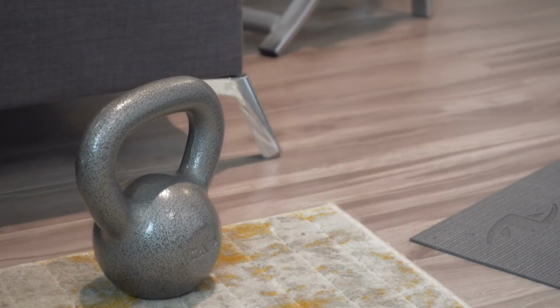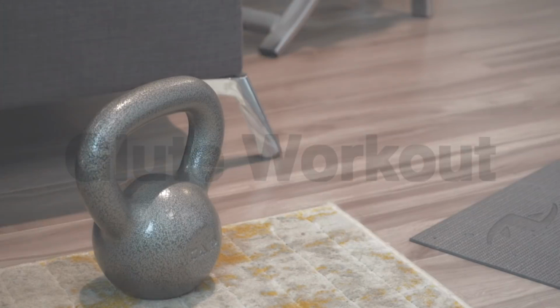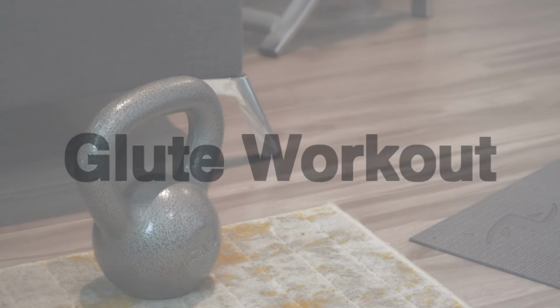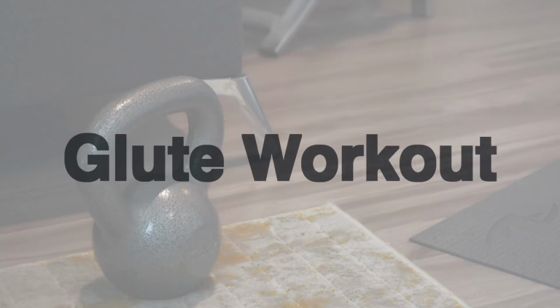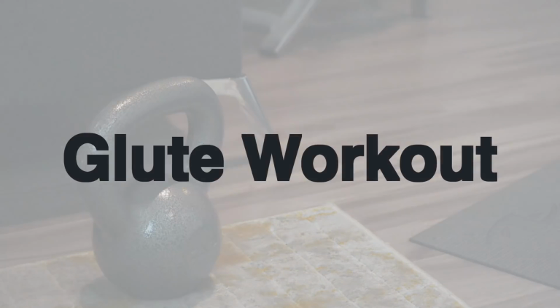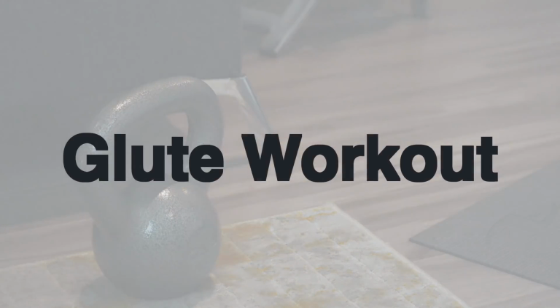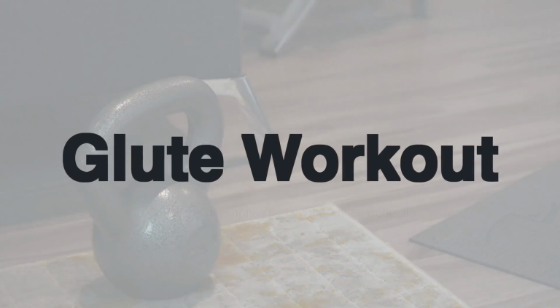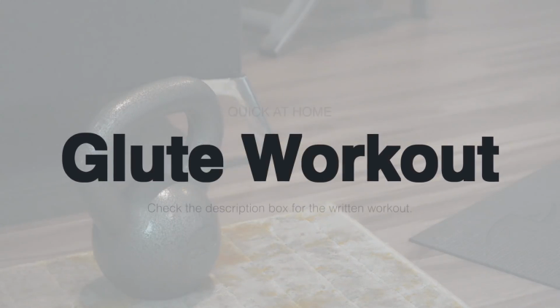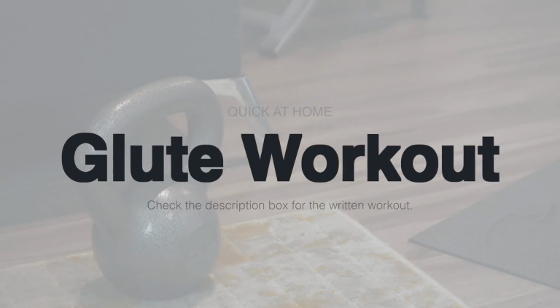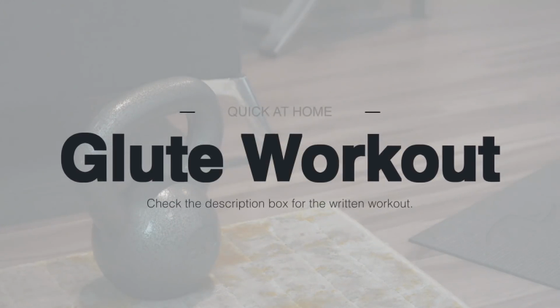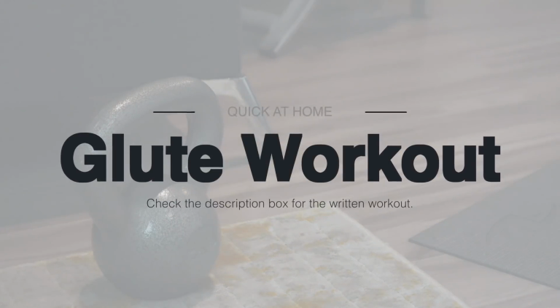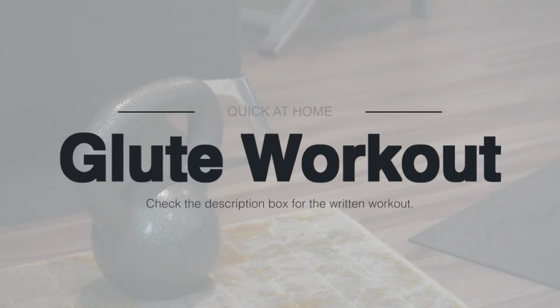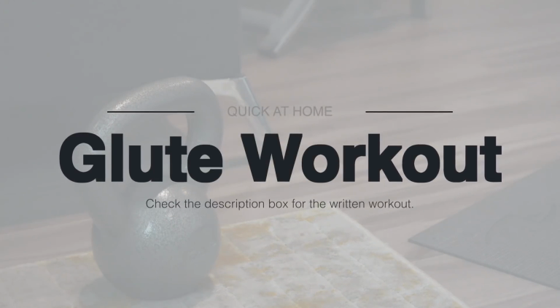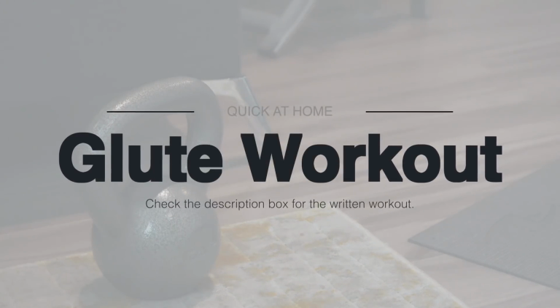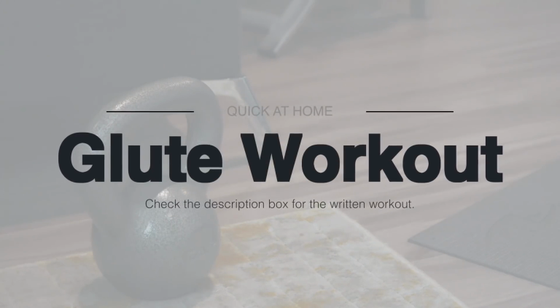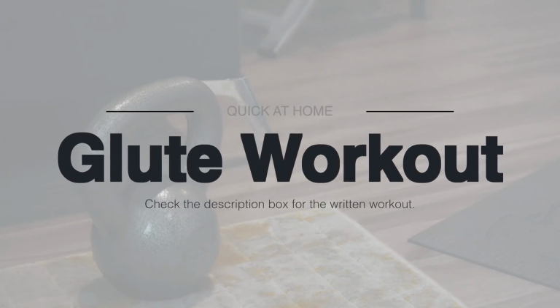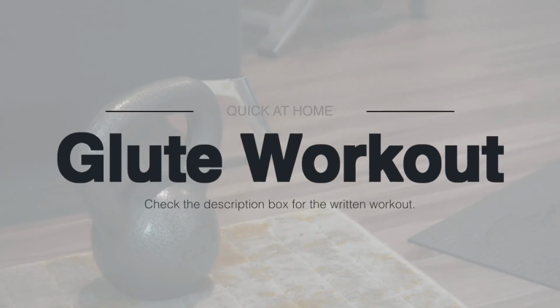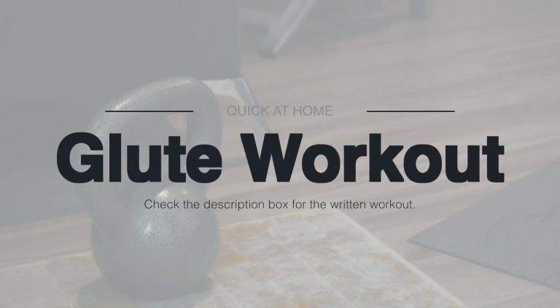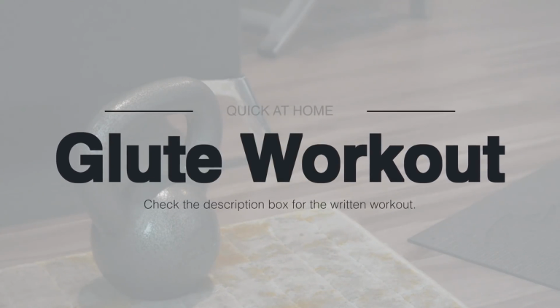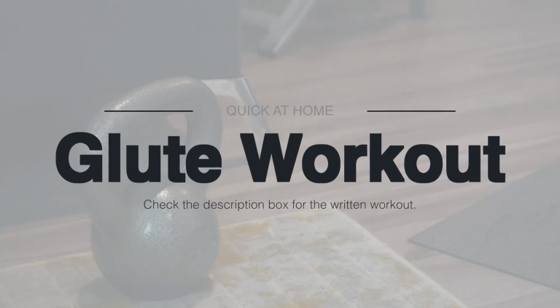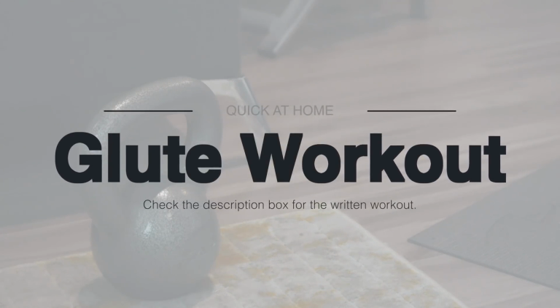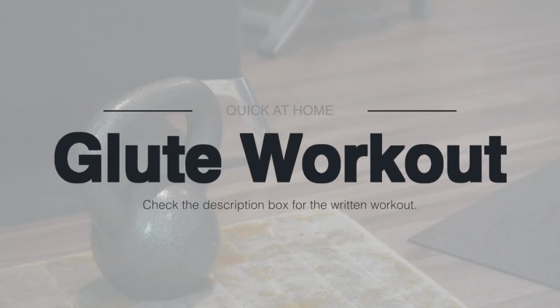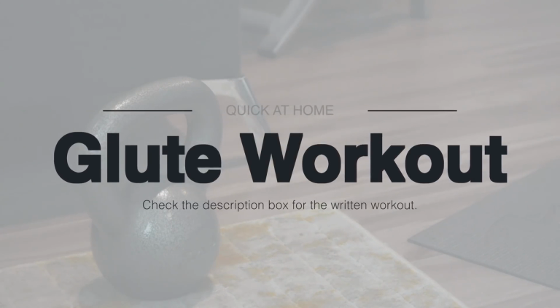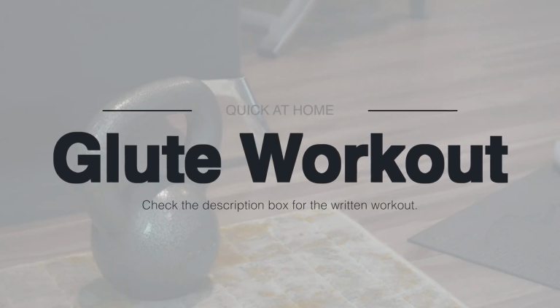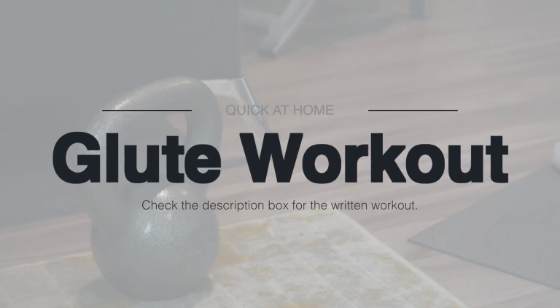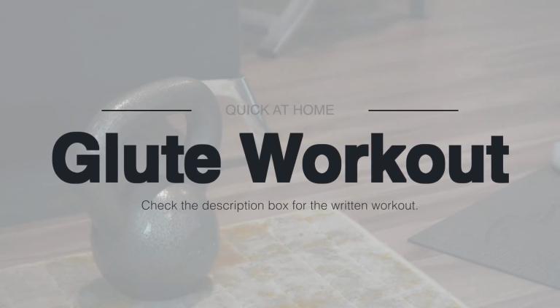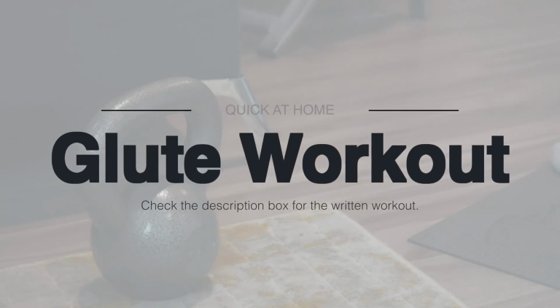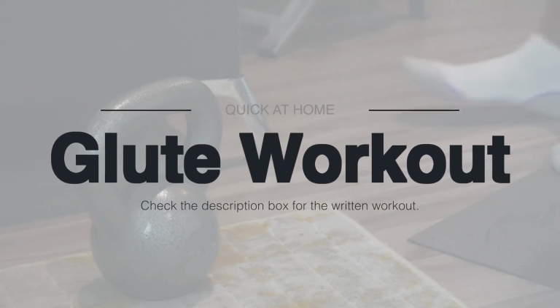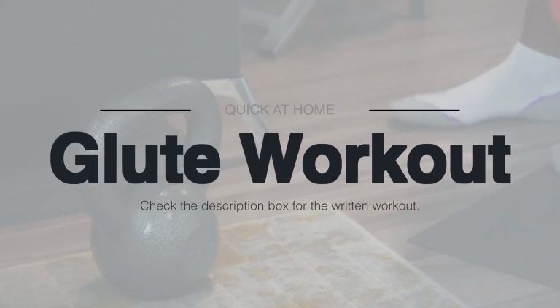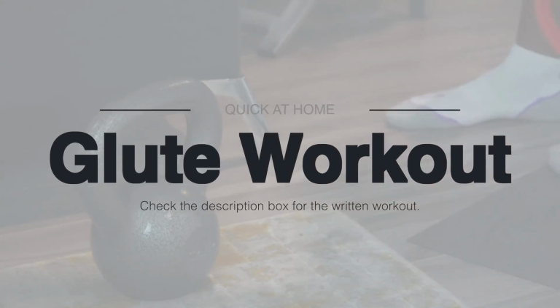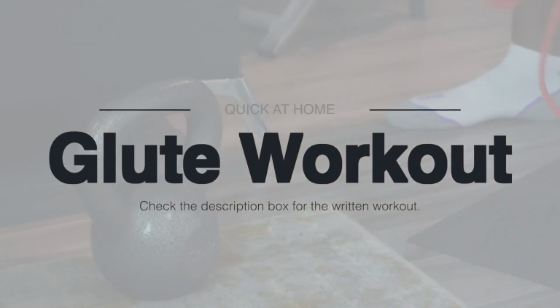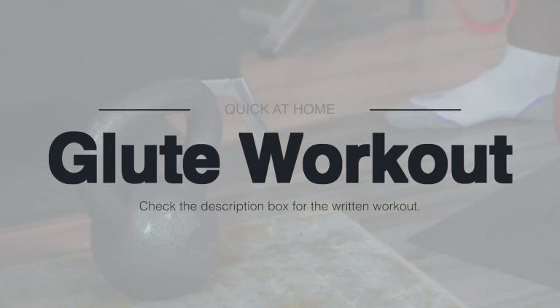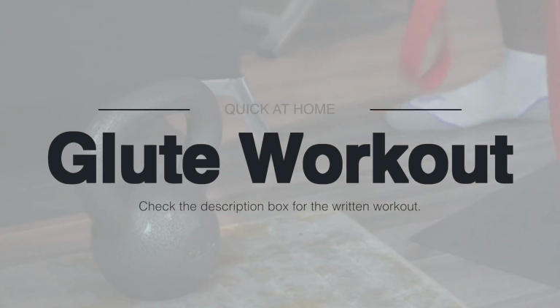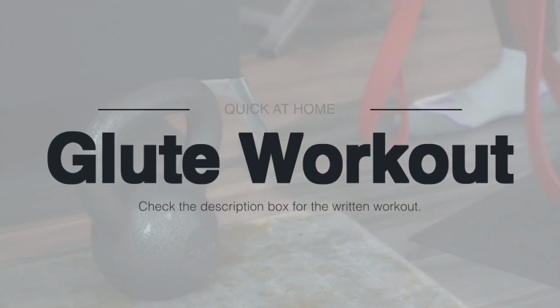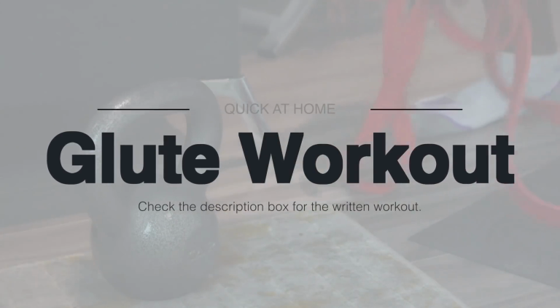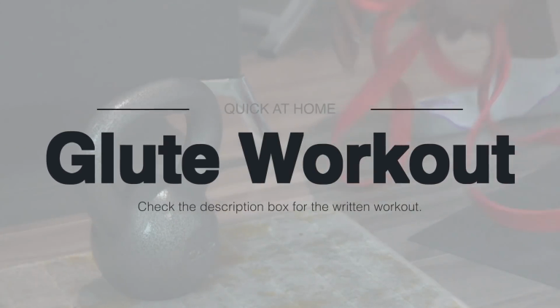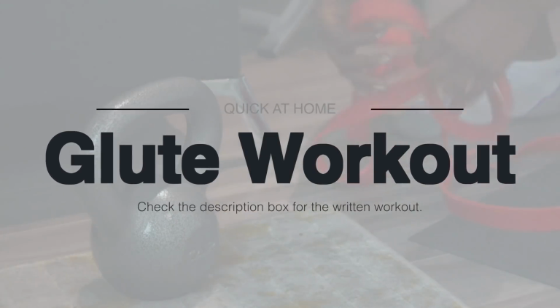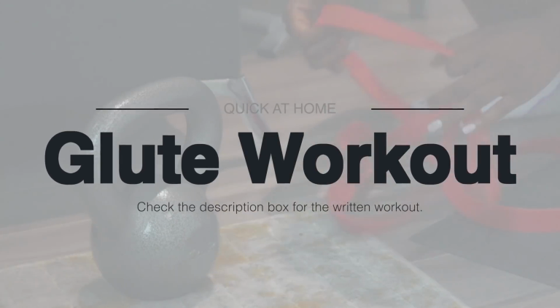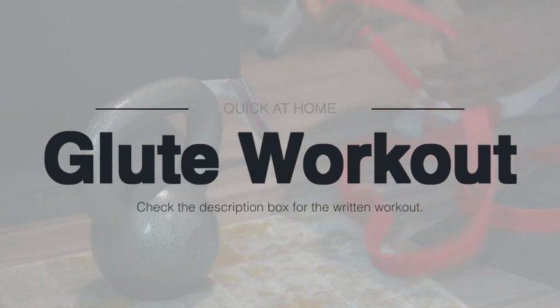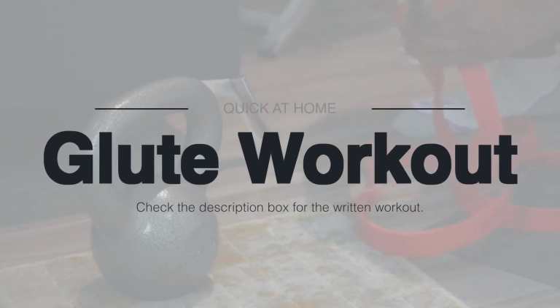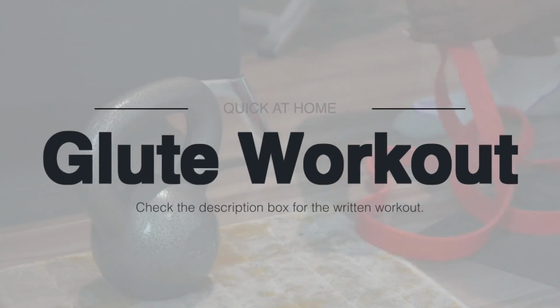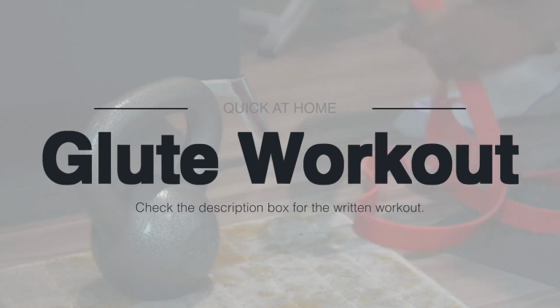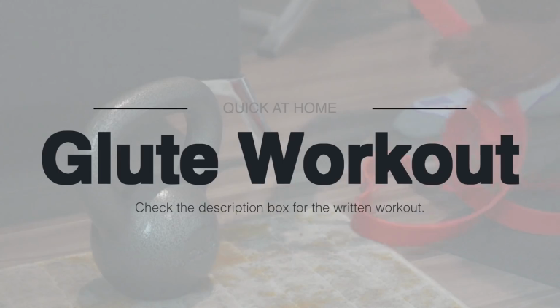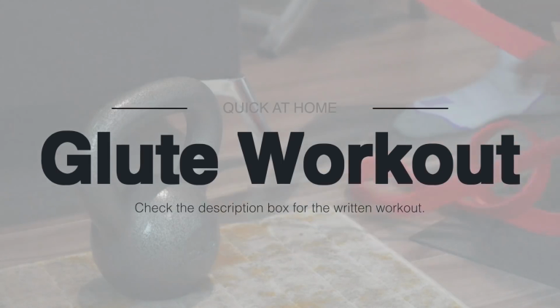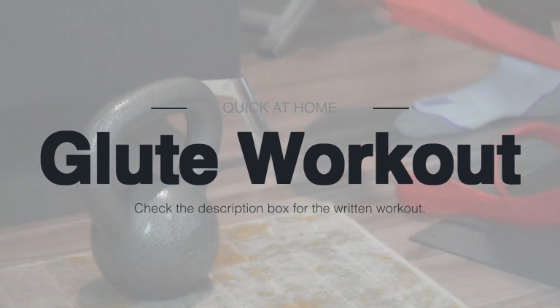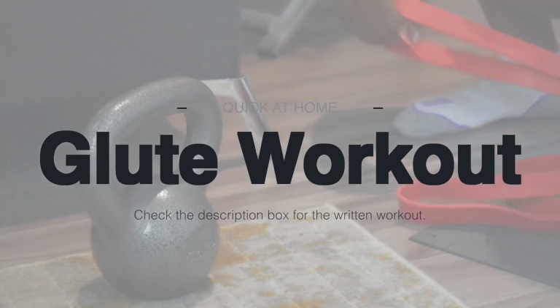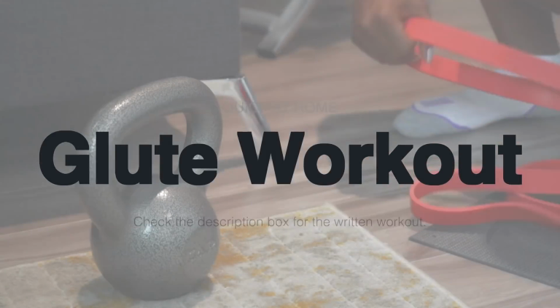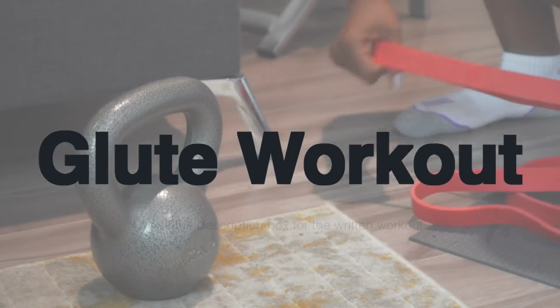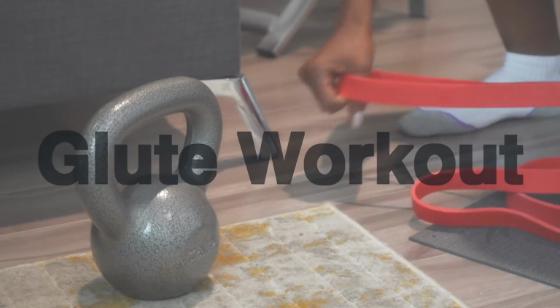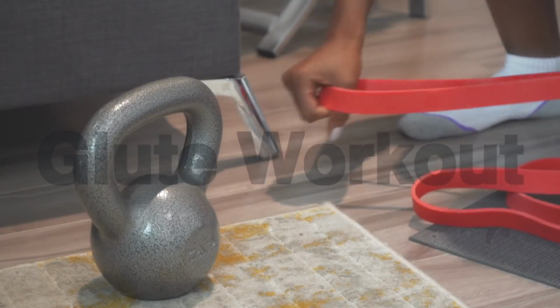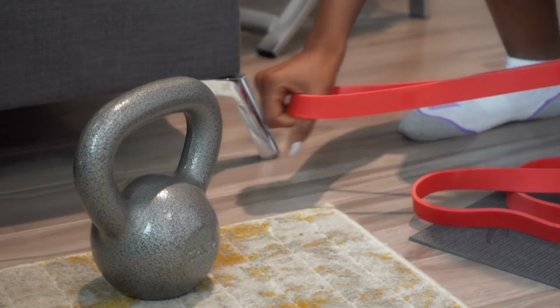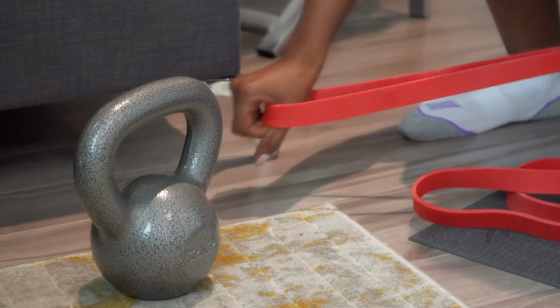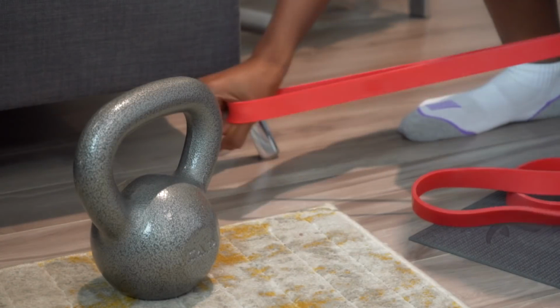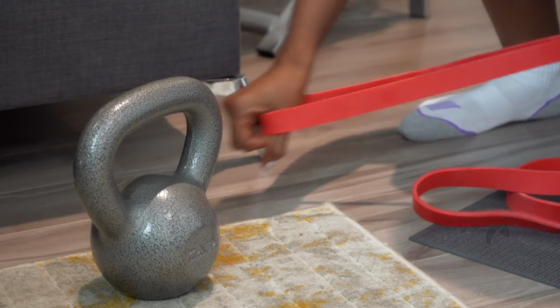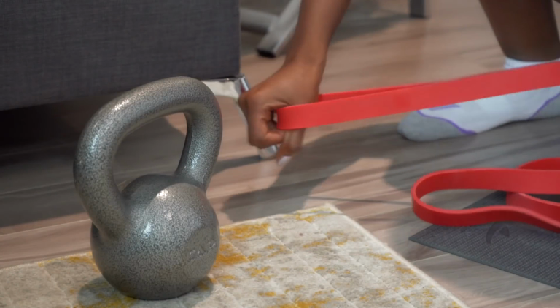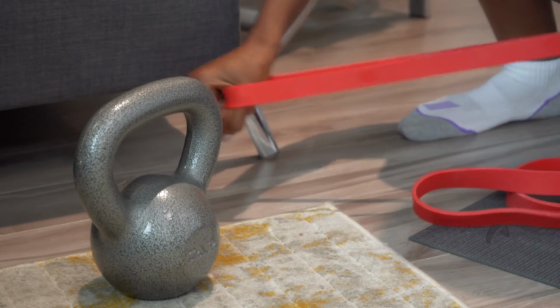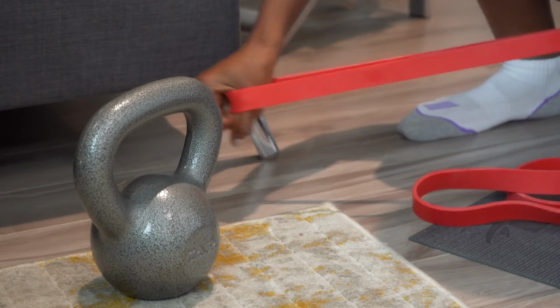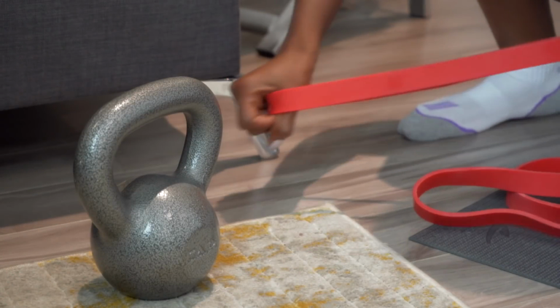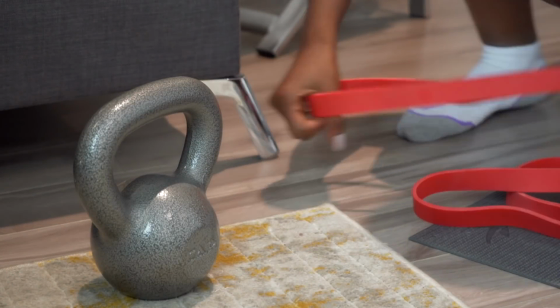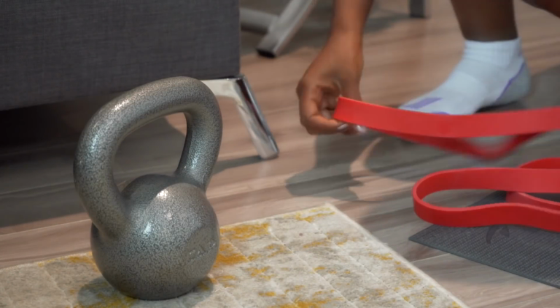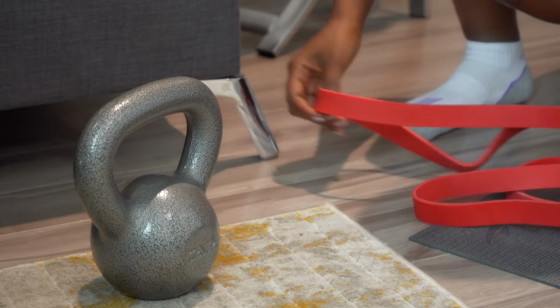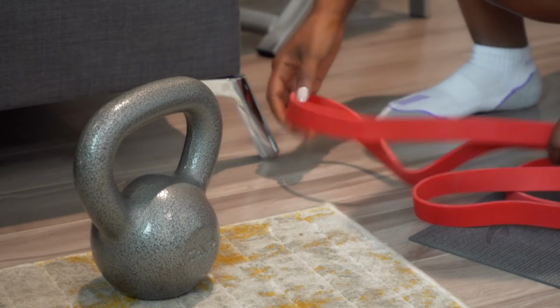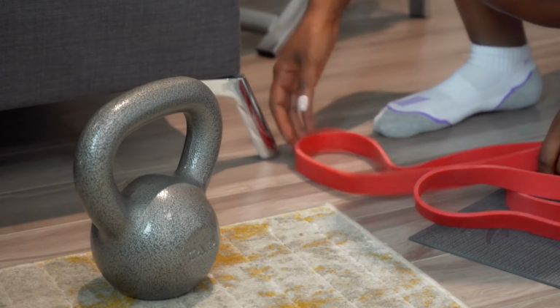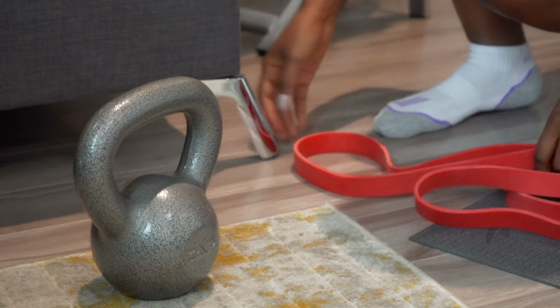Hi Fabs, it's me Kanishady and I am back with another at-home glute workout since you guys loved the first one. So we're gonna get right into it.